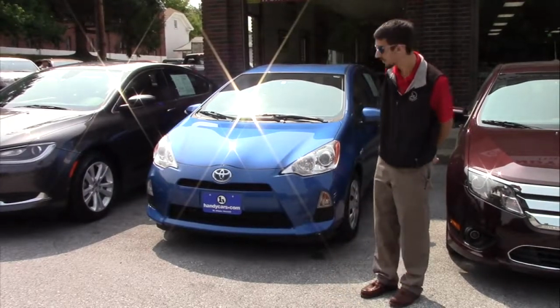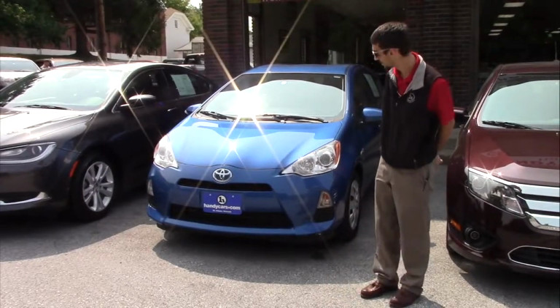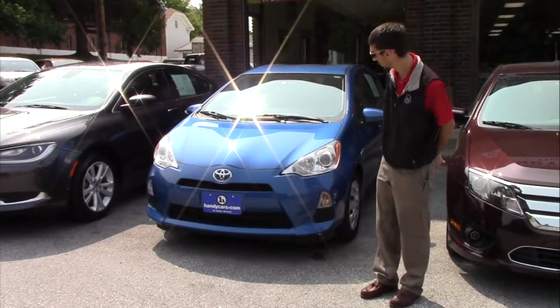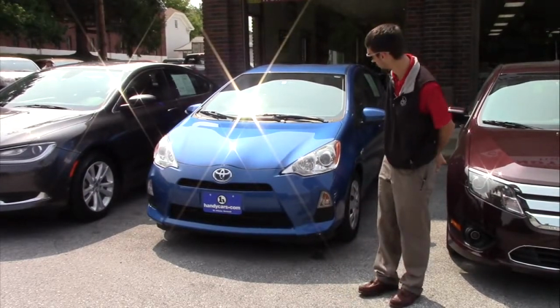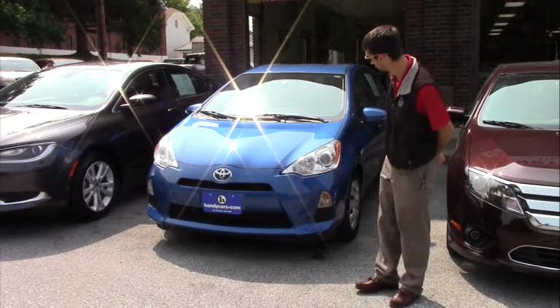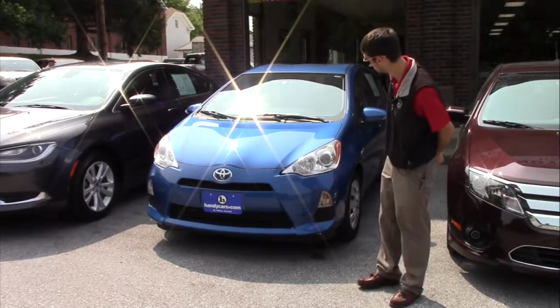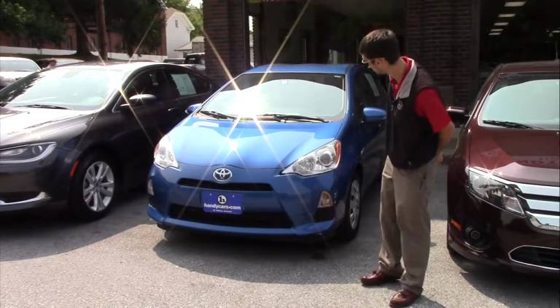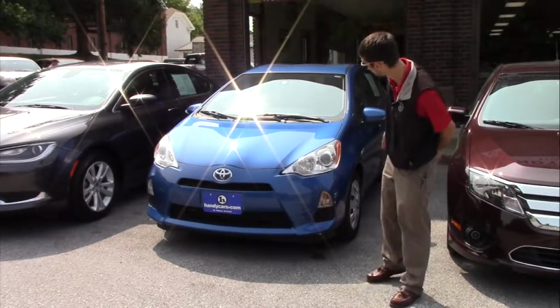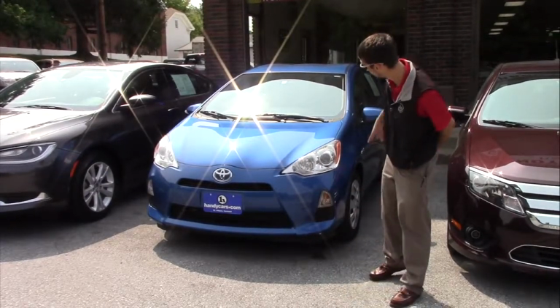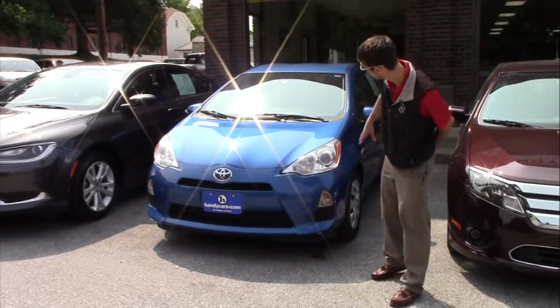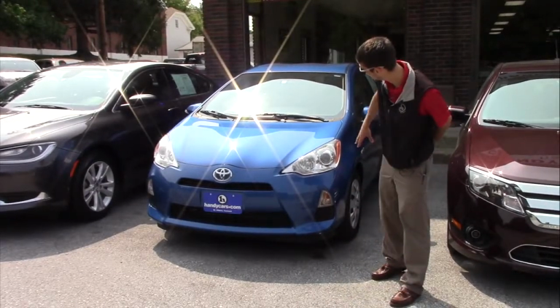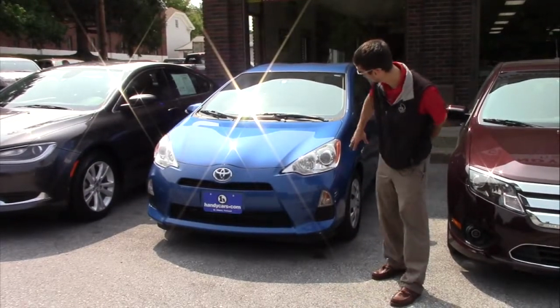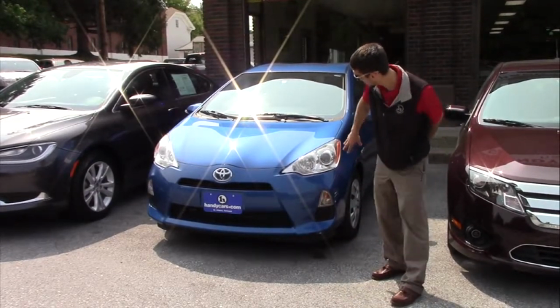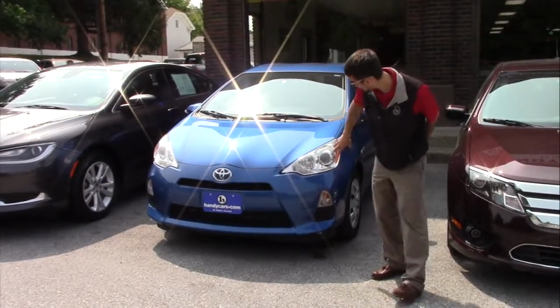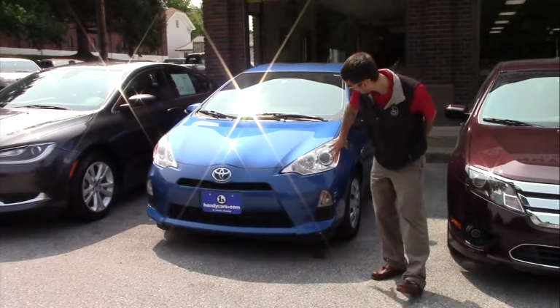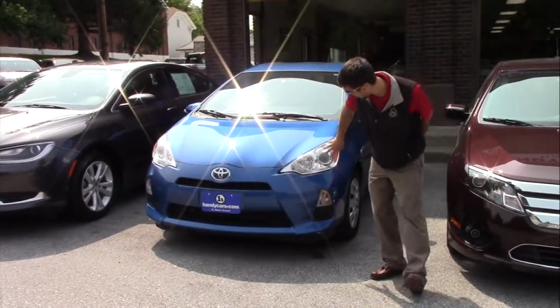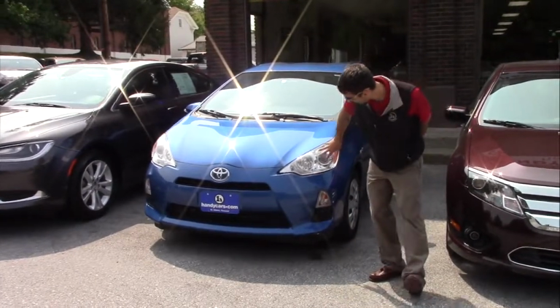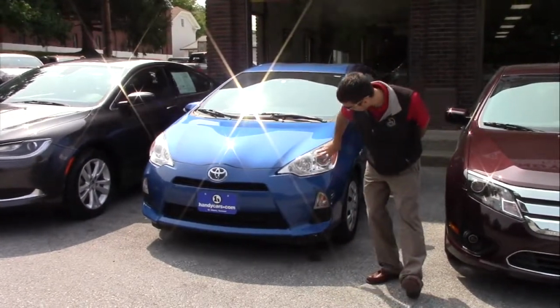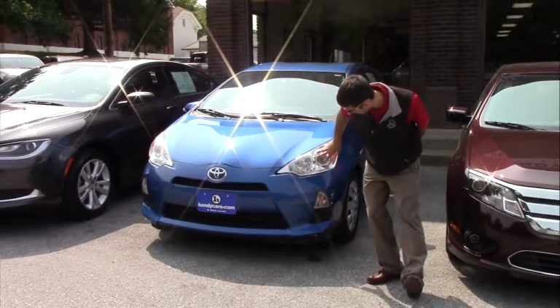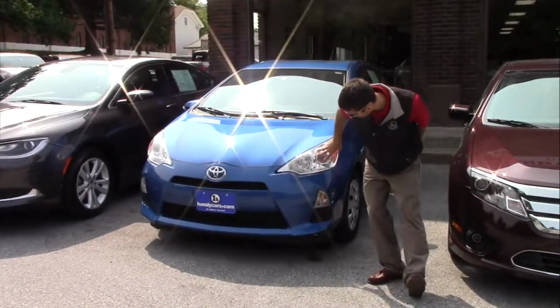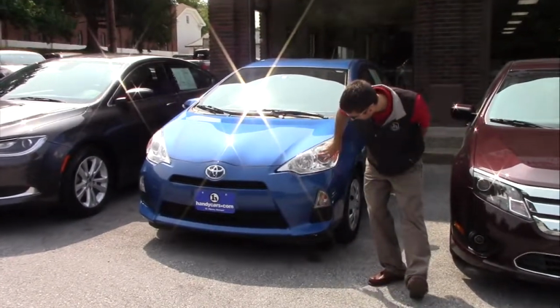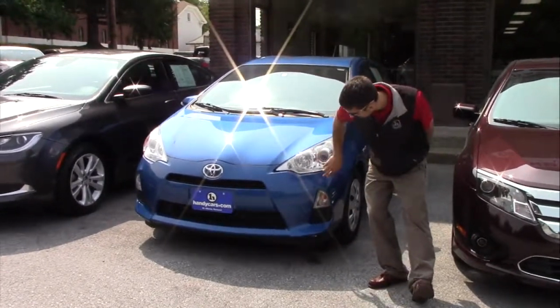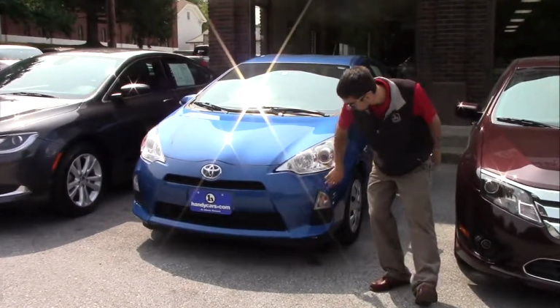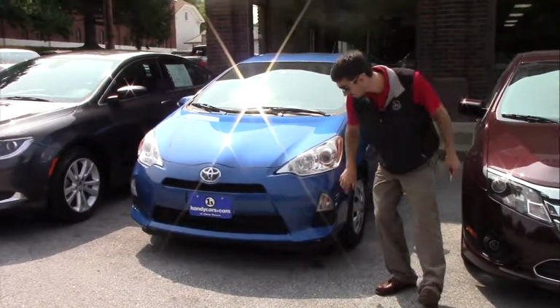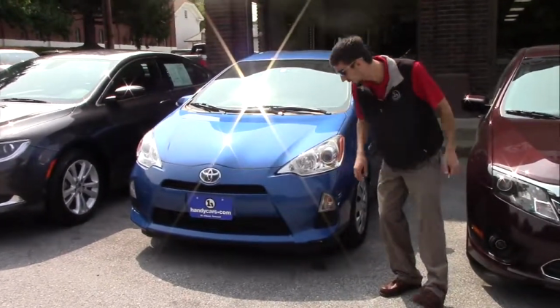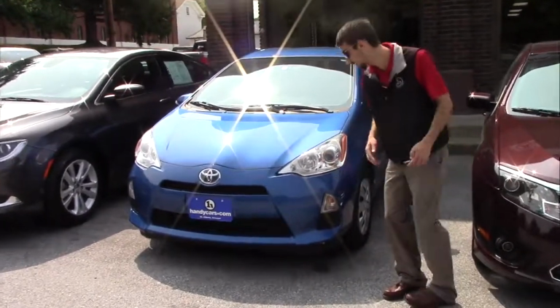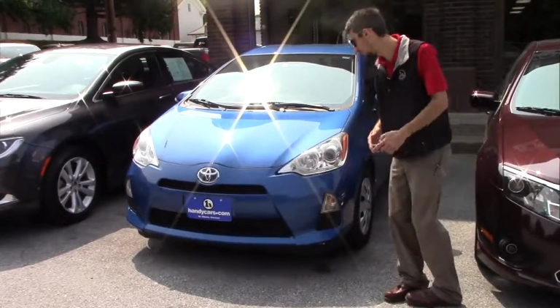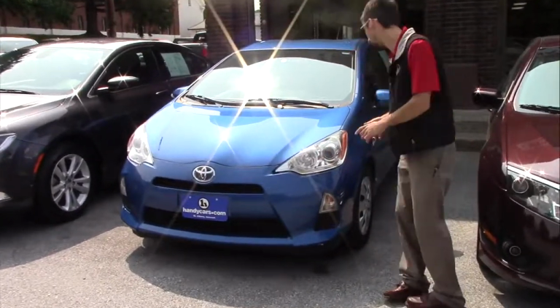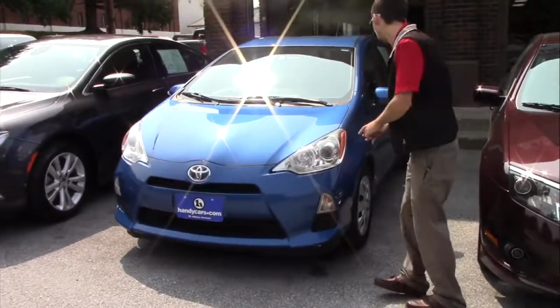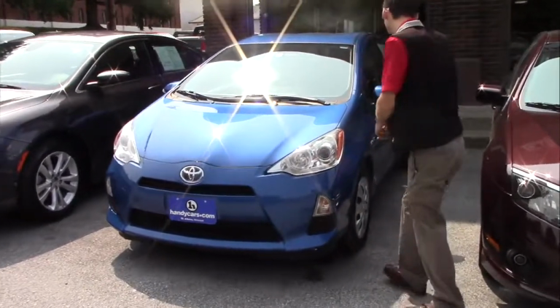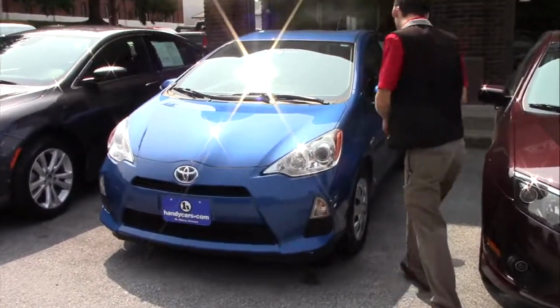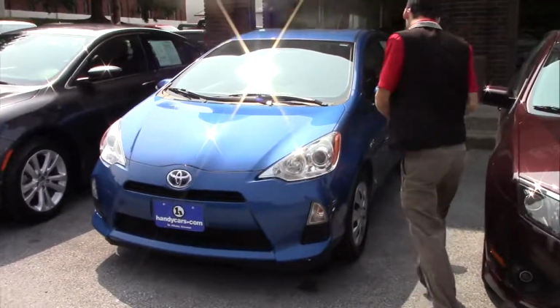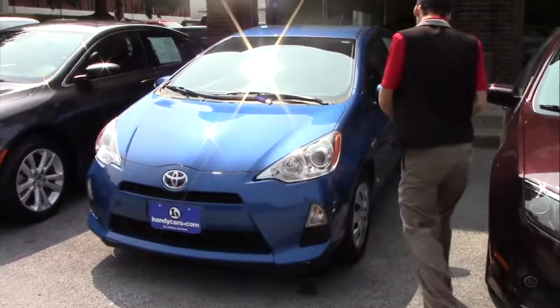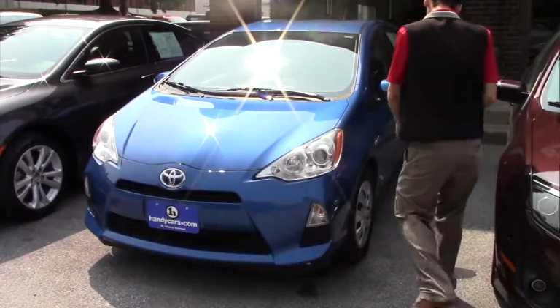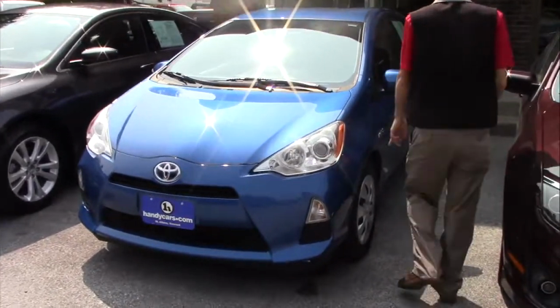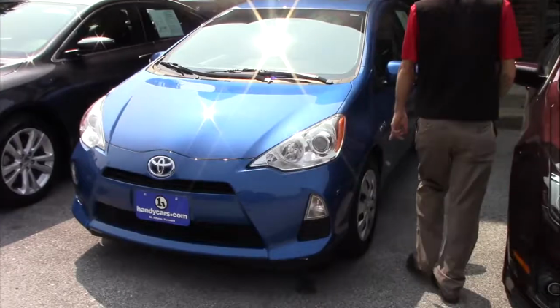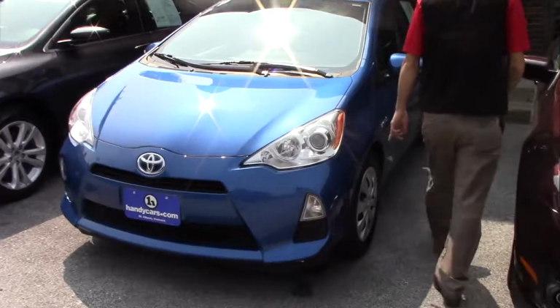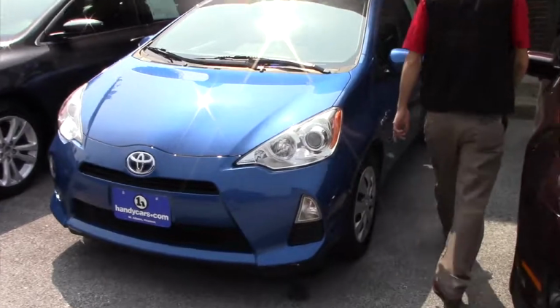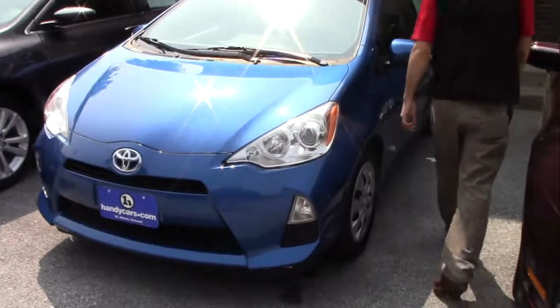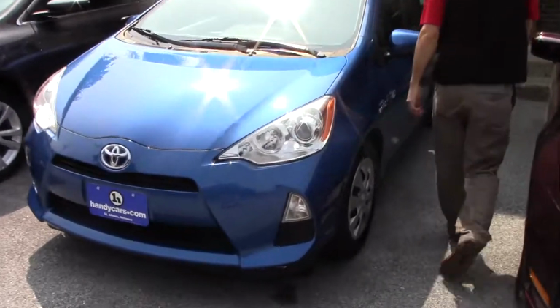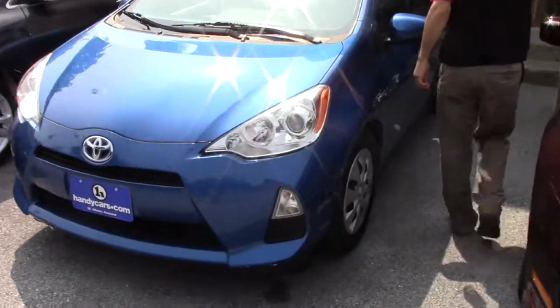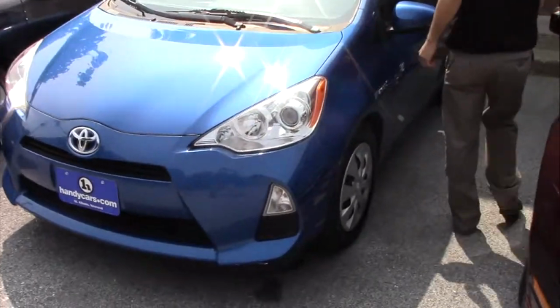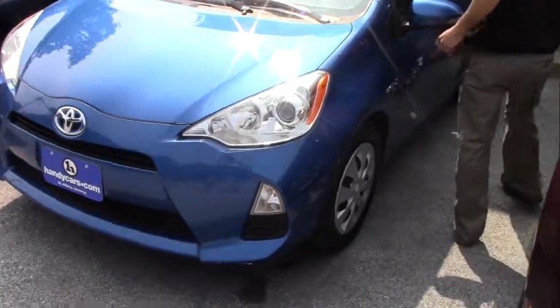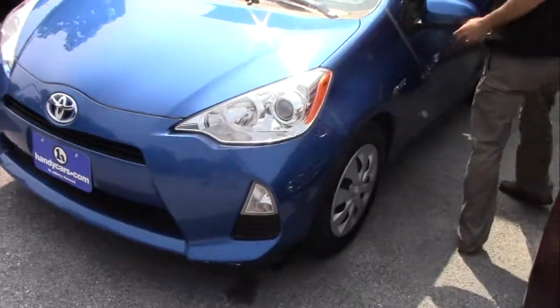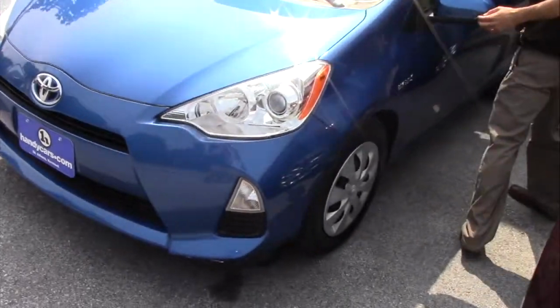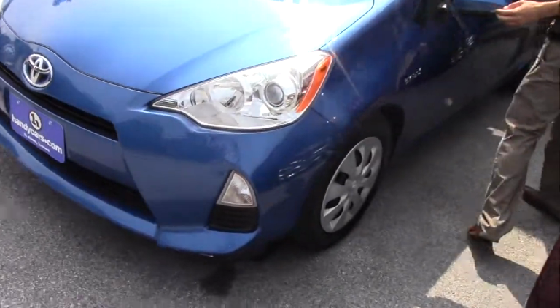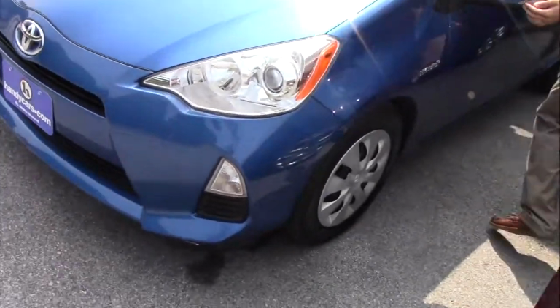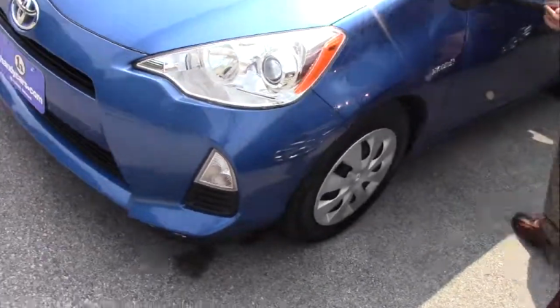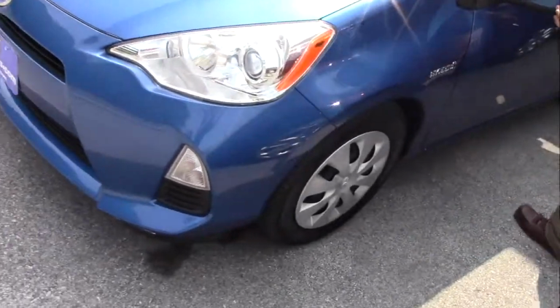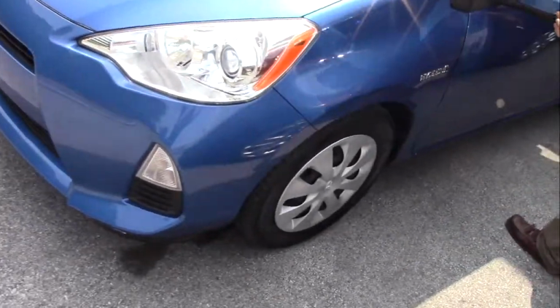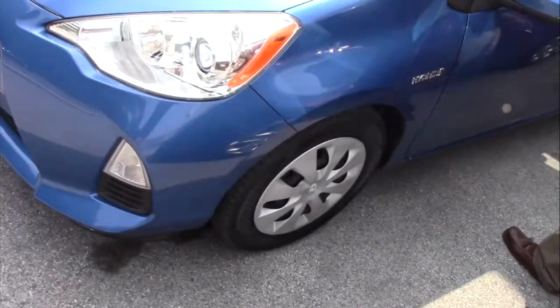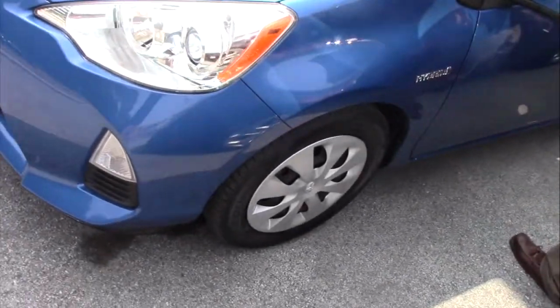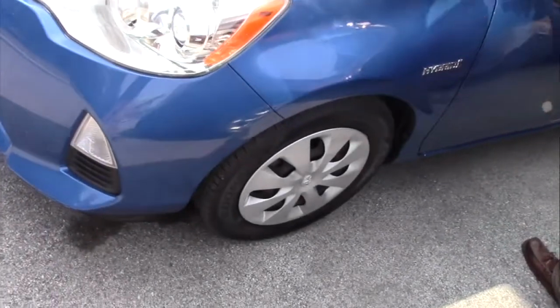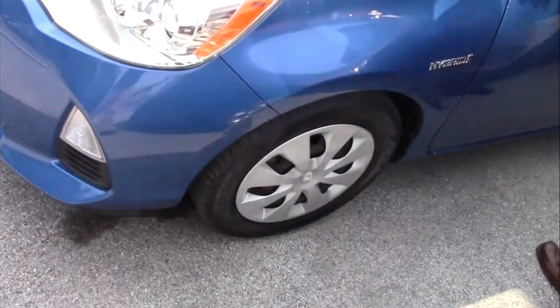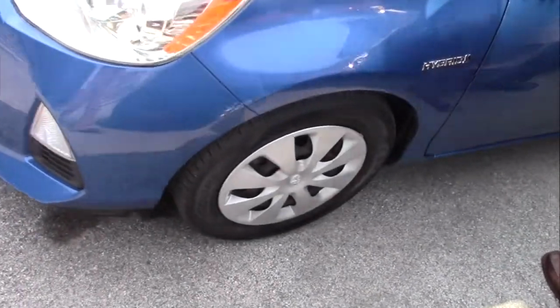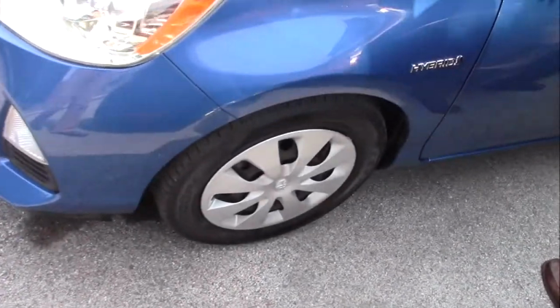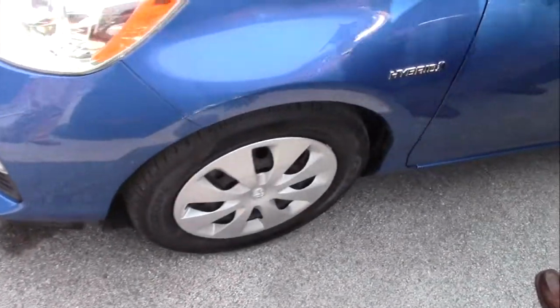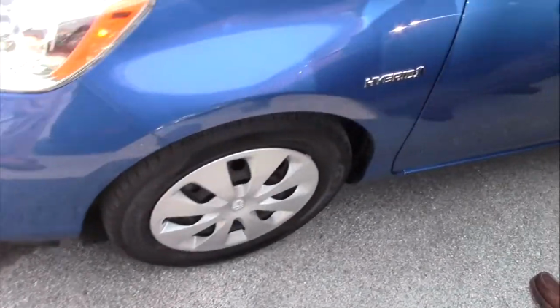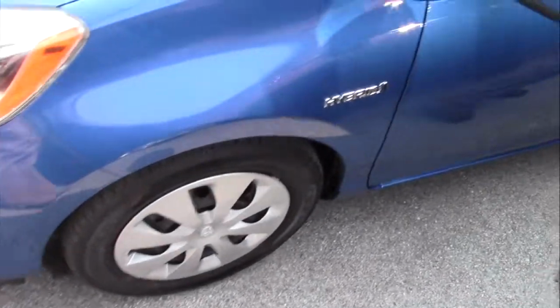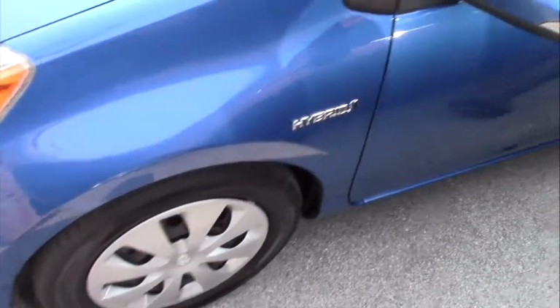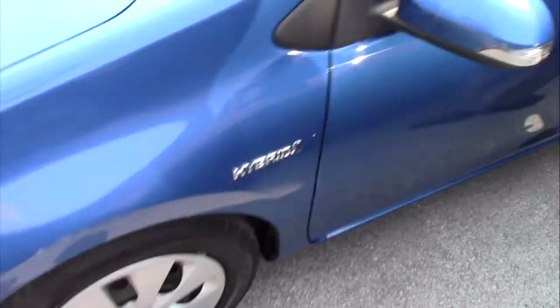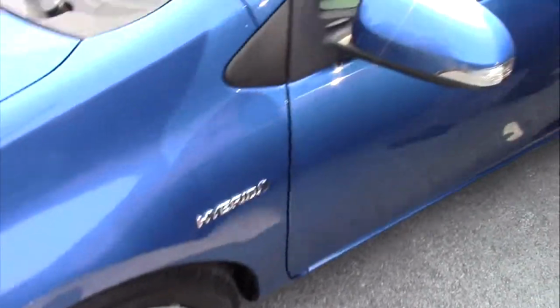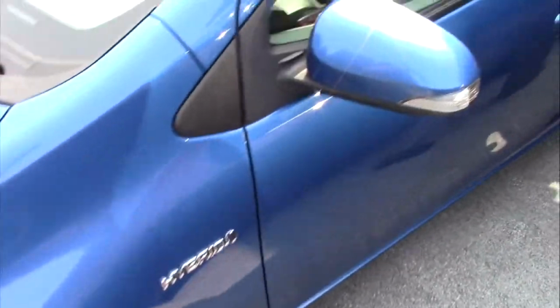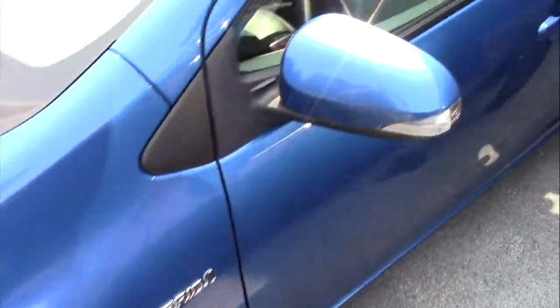Going over some of the features, you're going to have the headlights, the fog lights, the steel rims with the covers, and the tone signal indicators on the side.